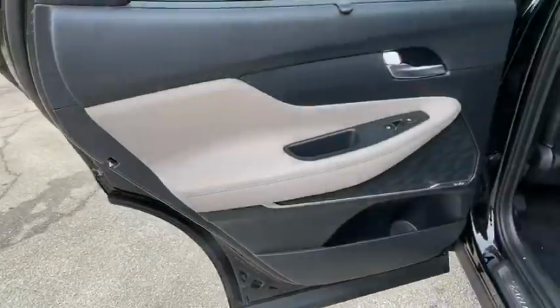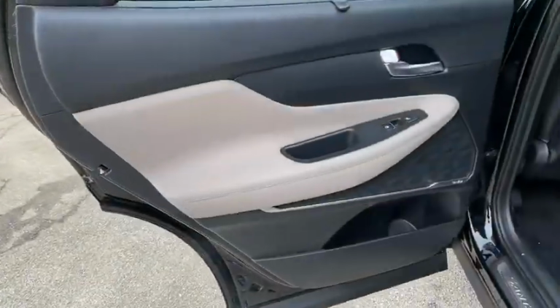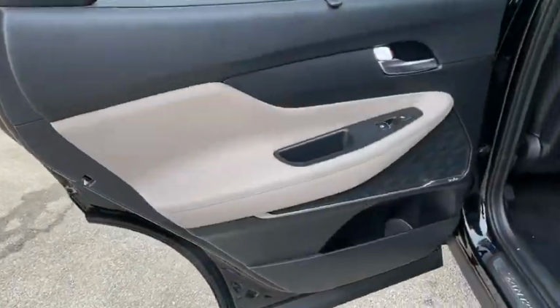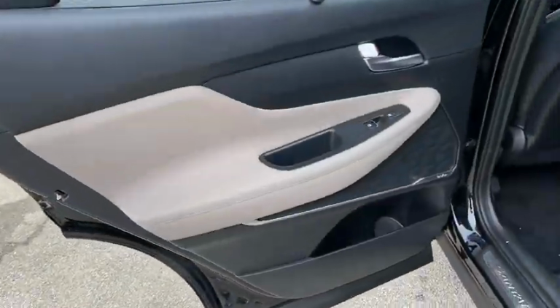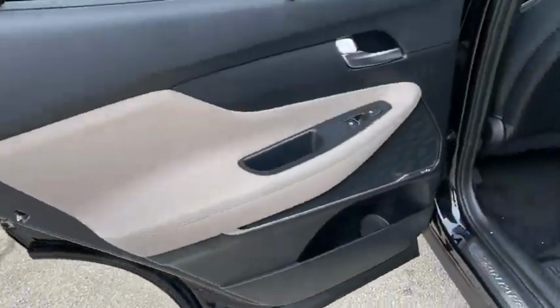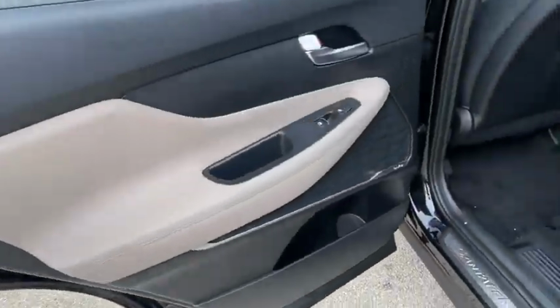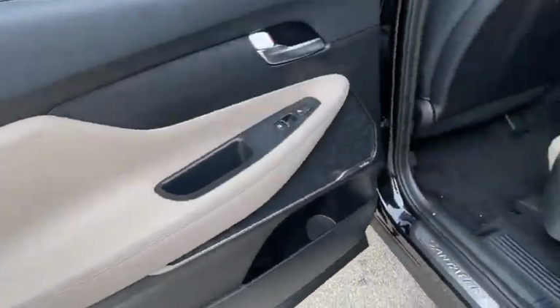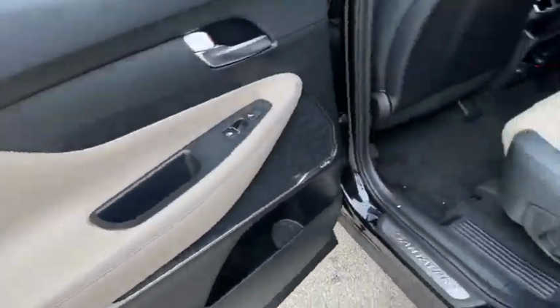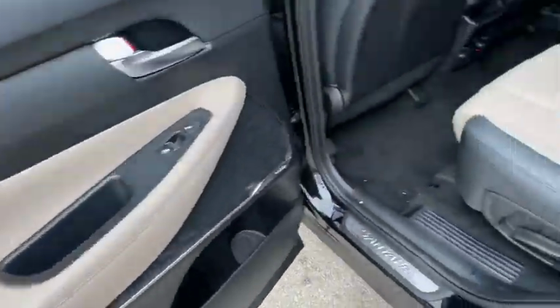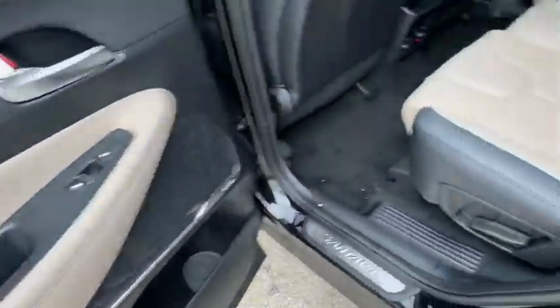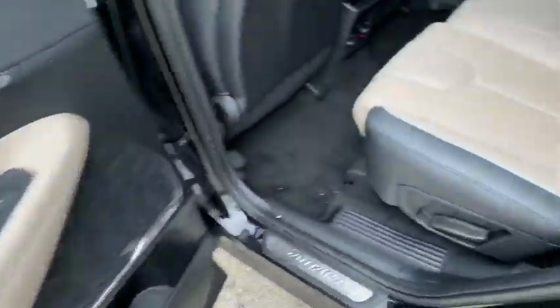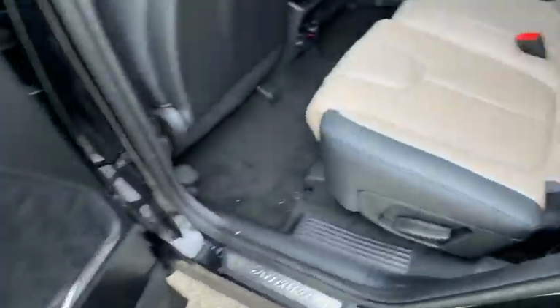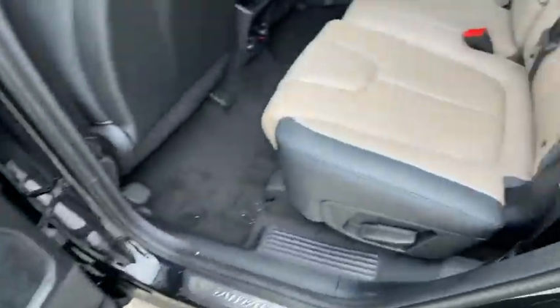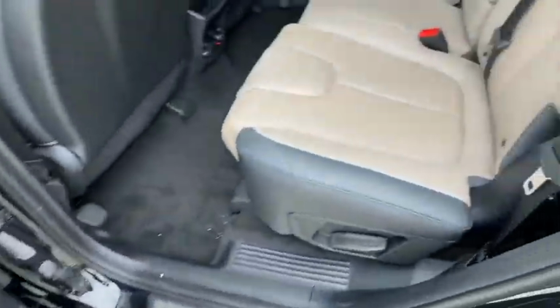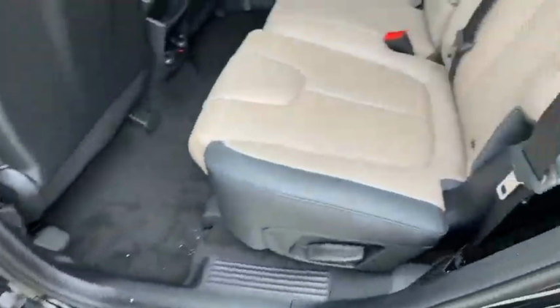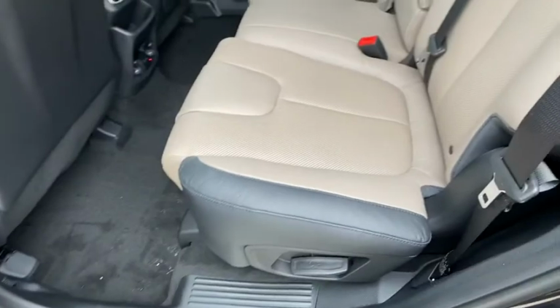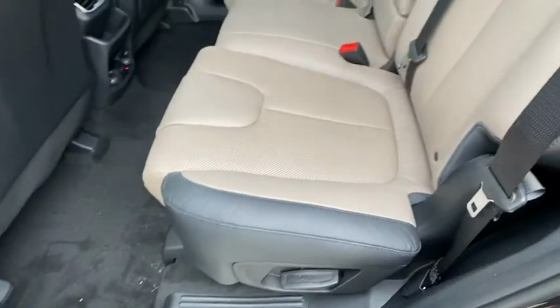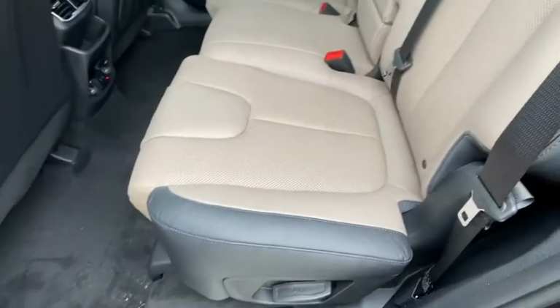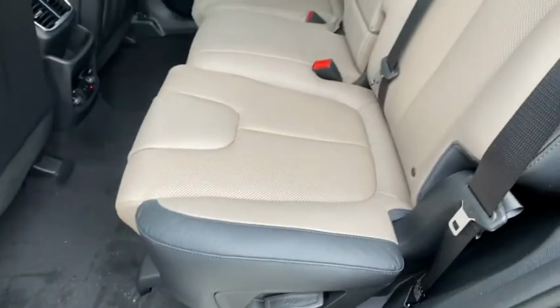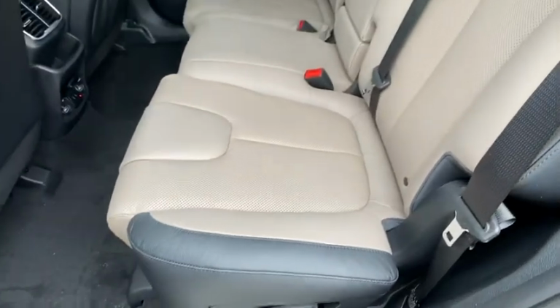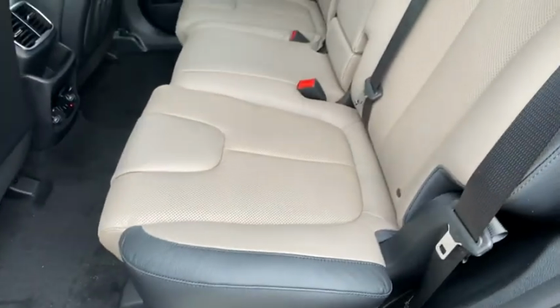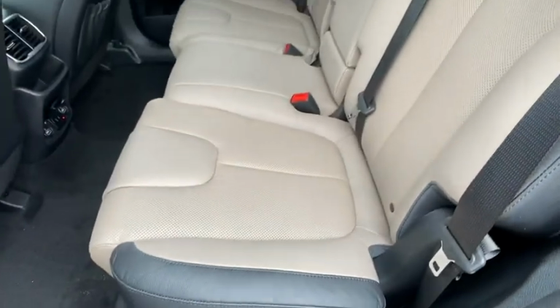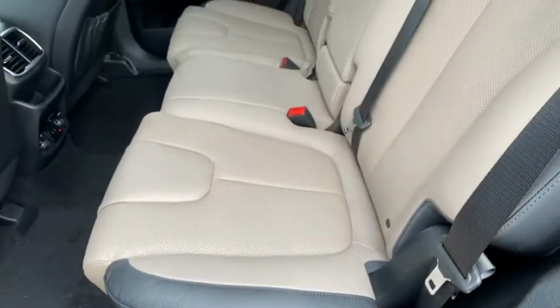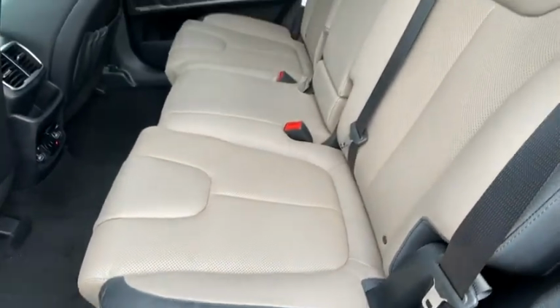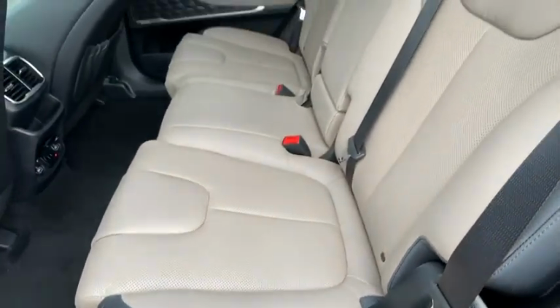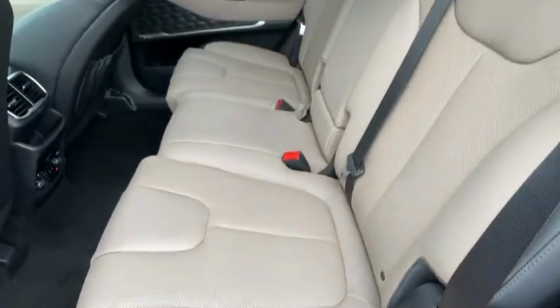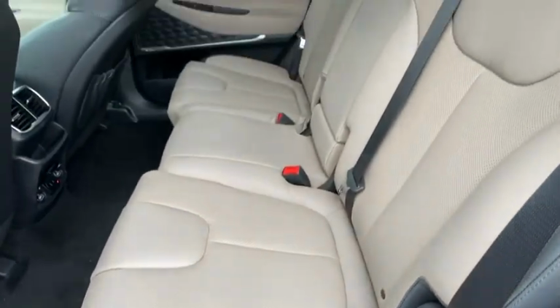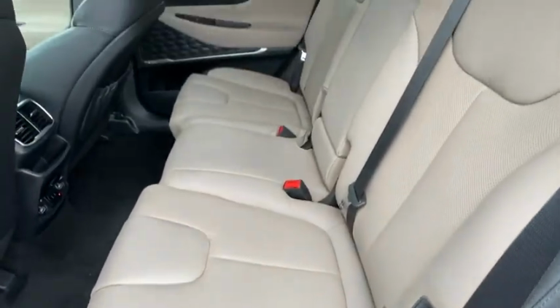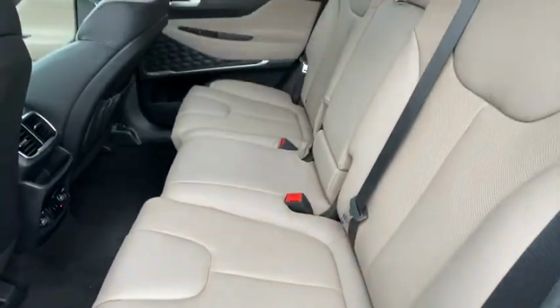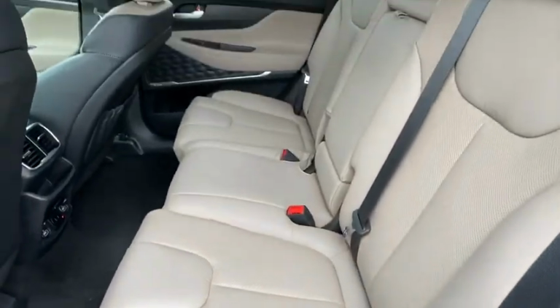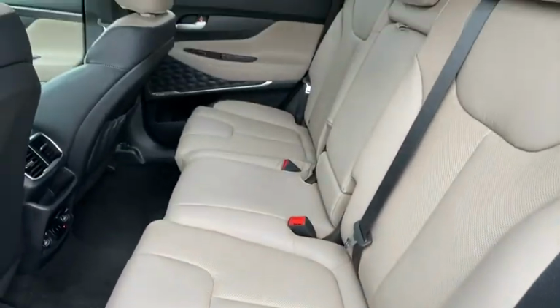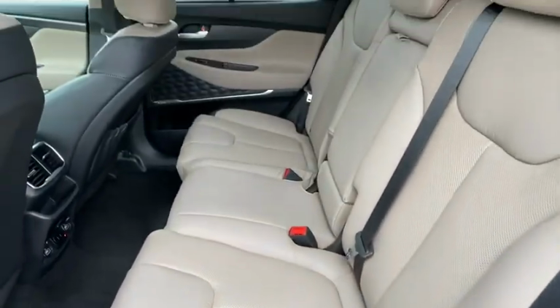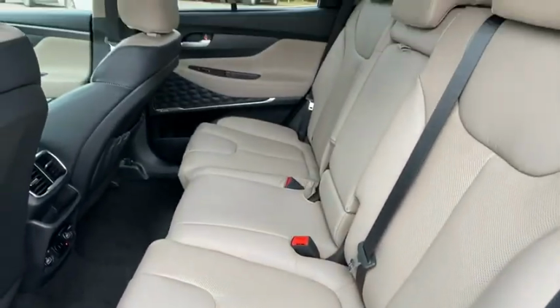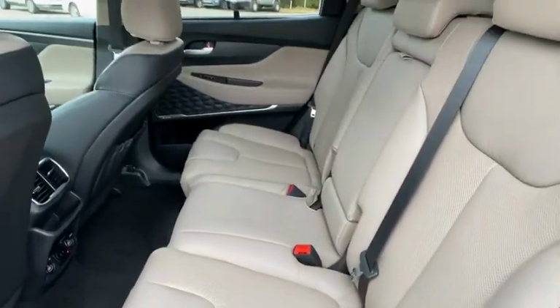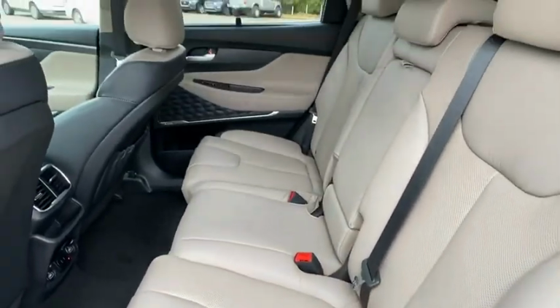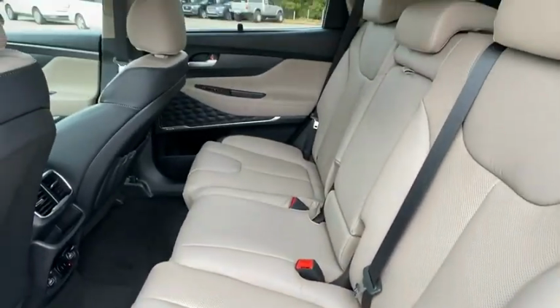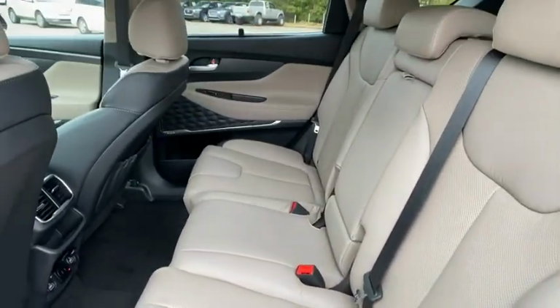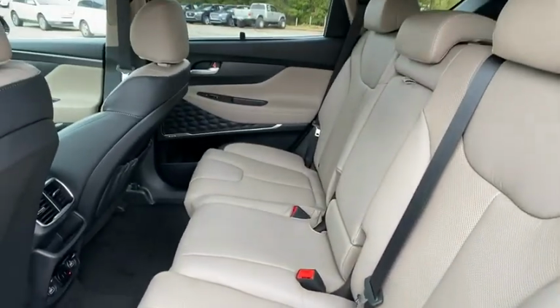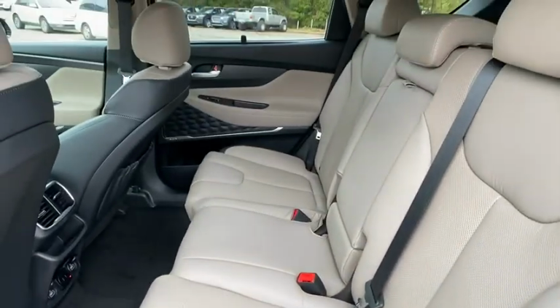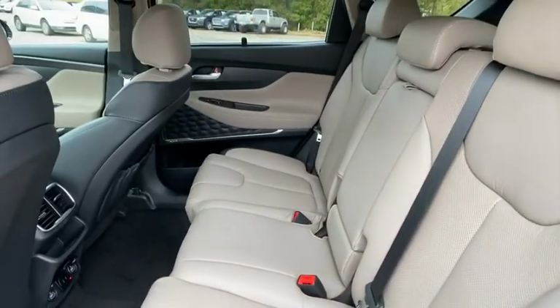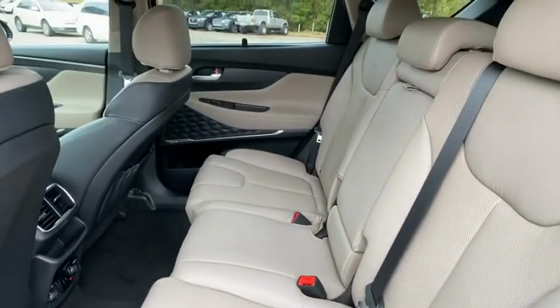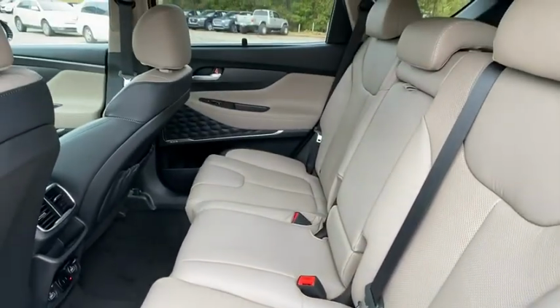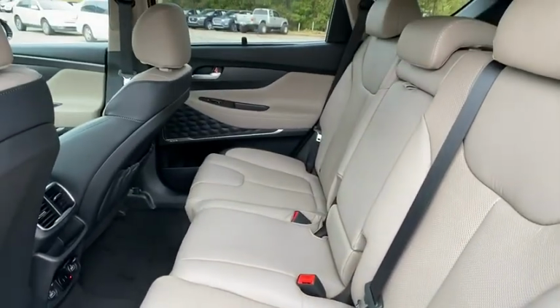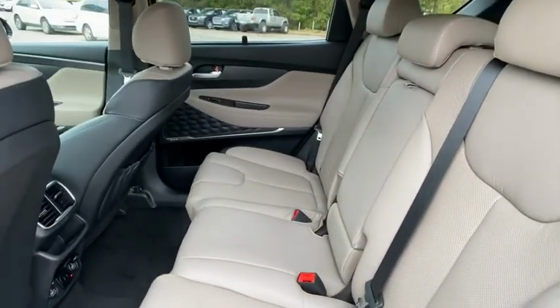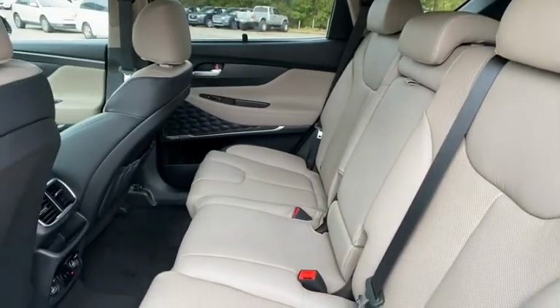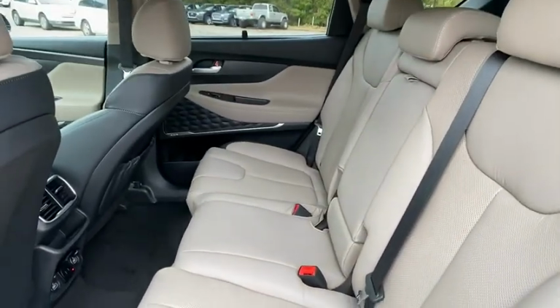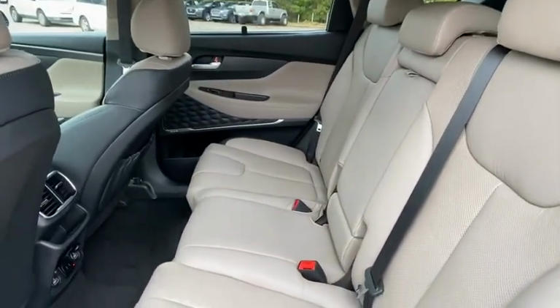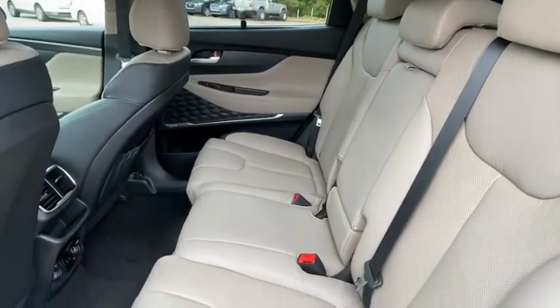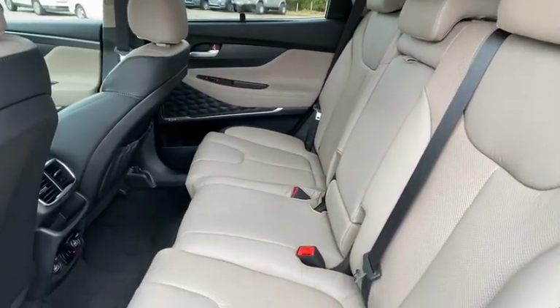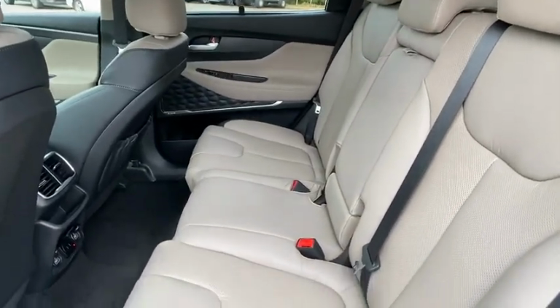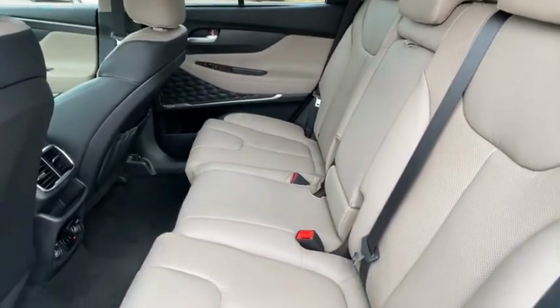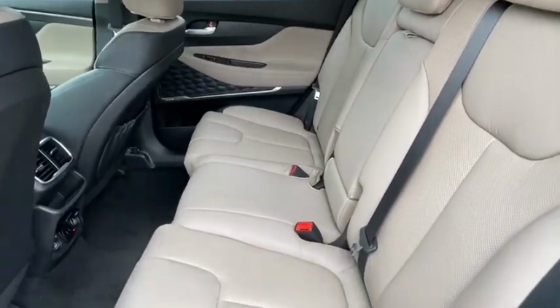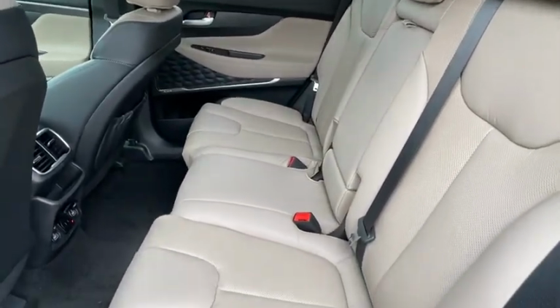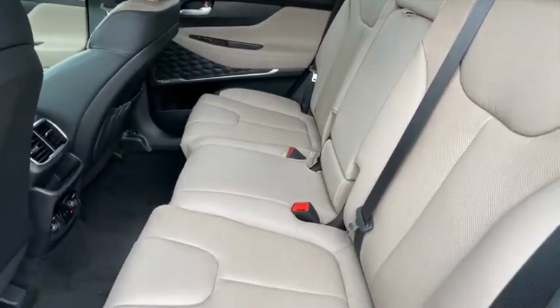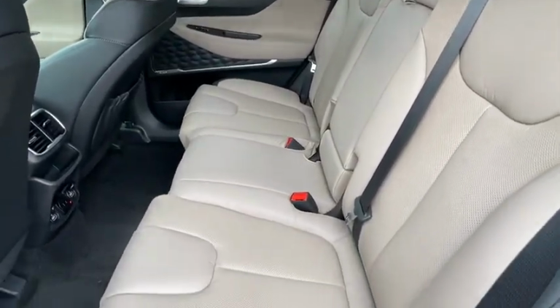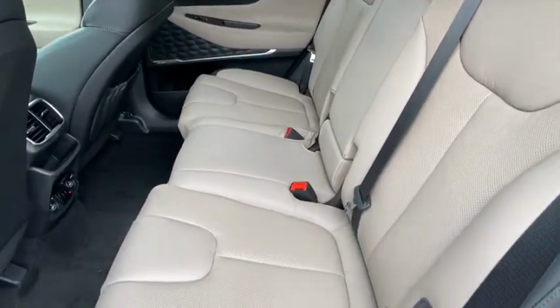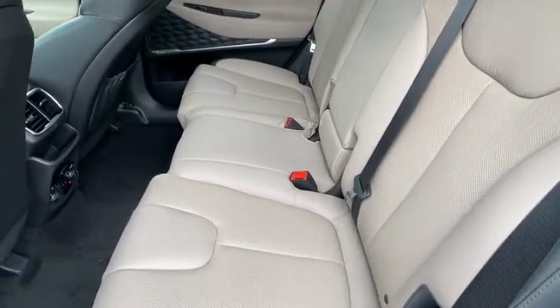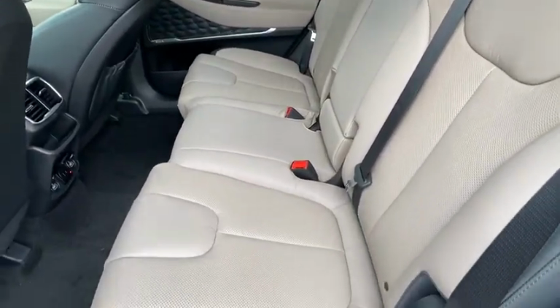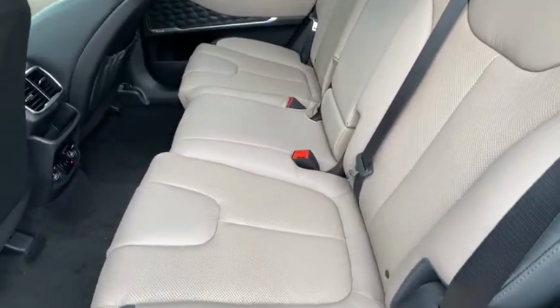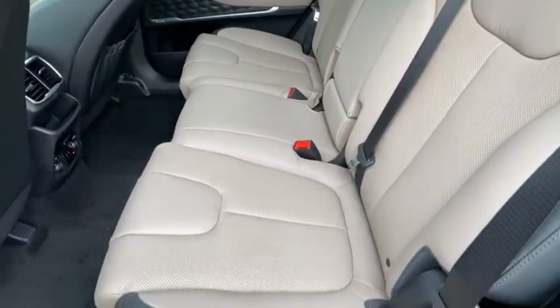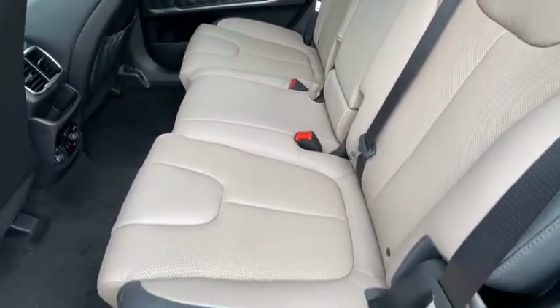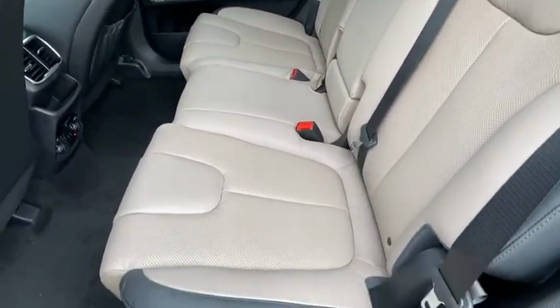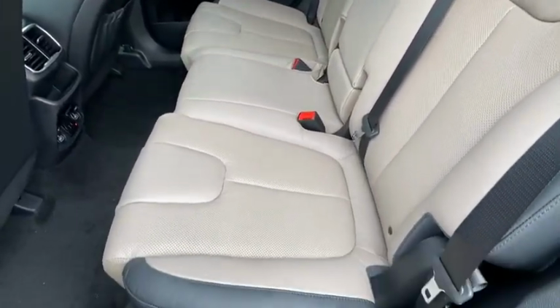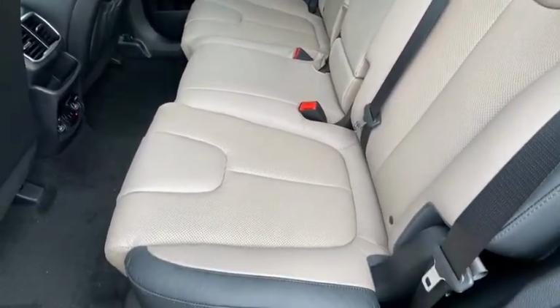Security system, trip computer, power windows, brake assist. Your new ride is just a phone call away.